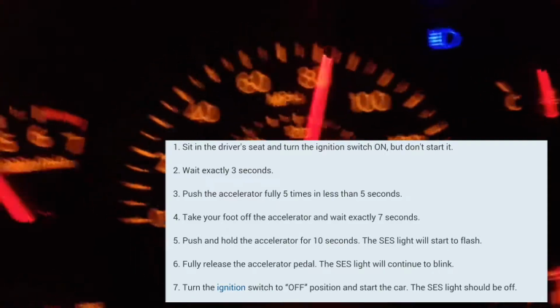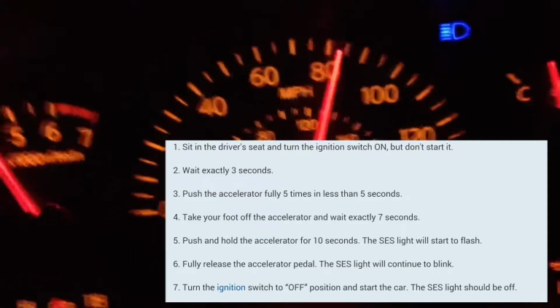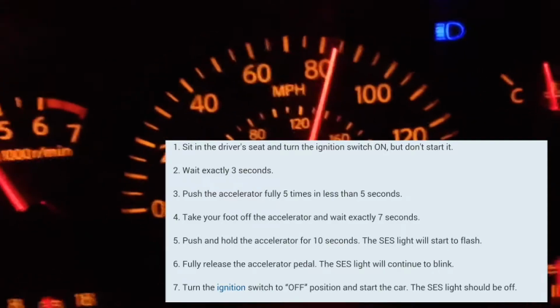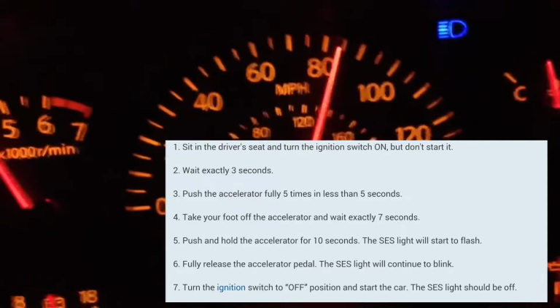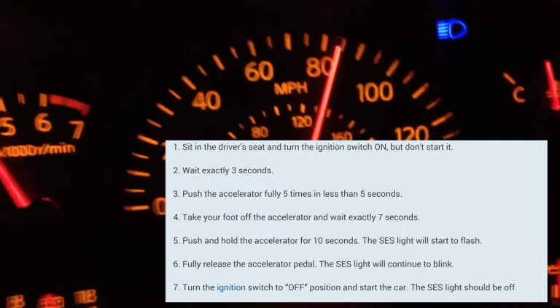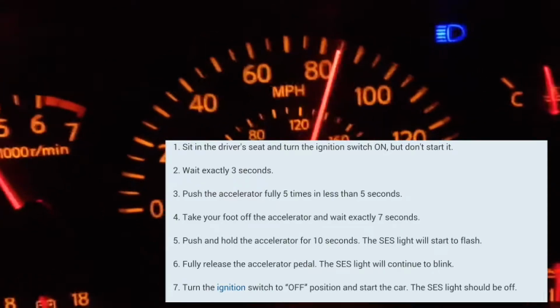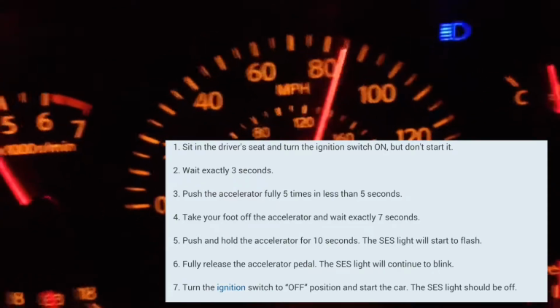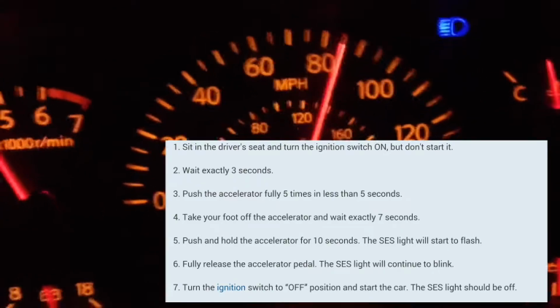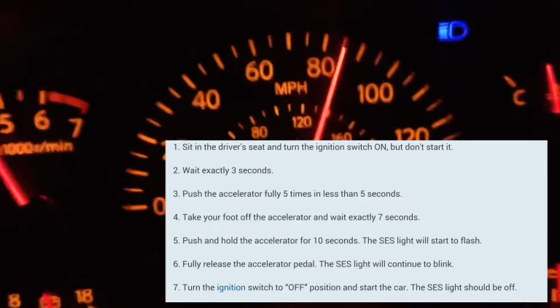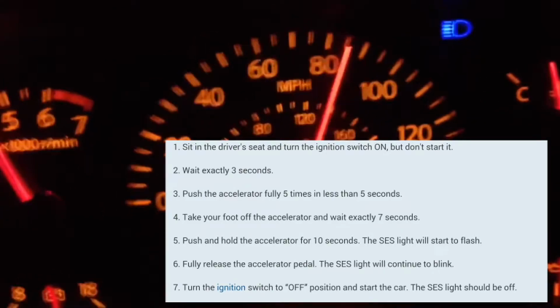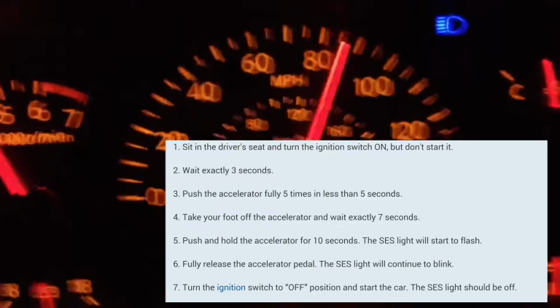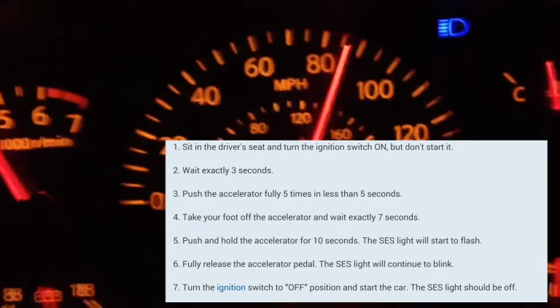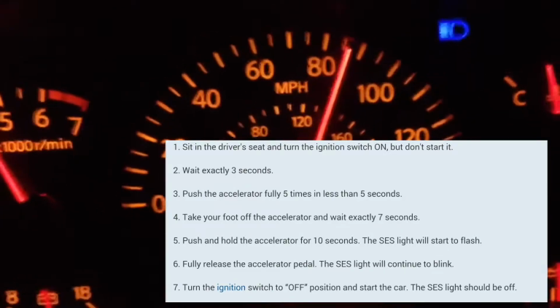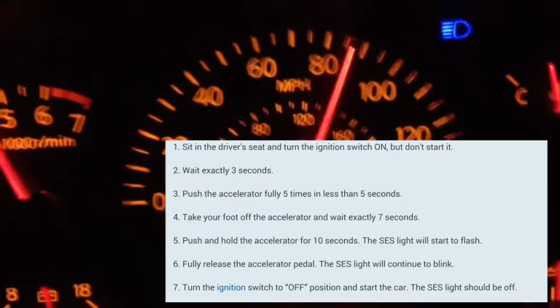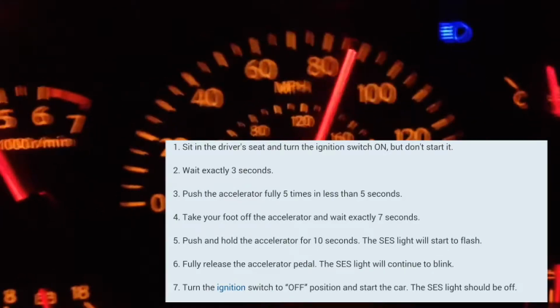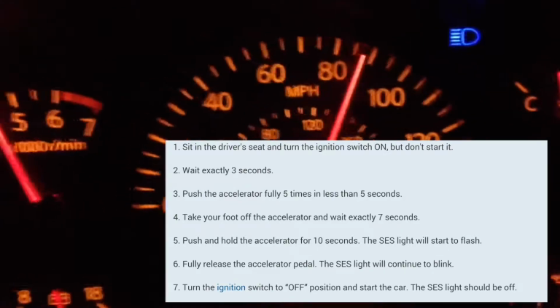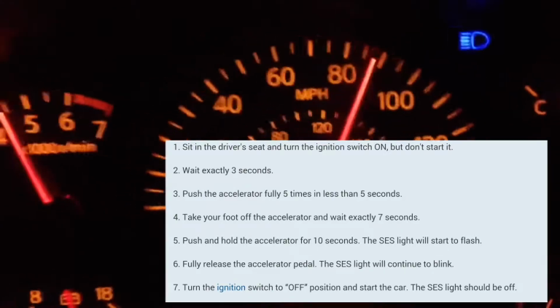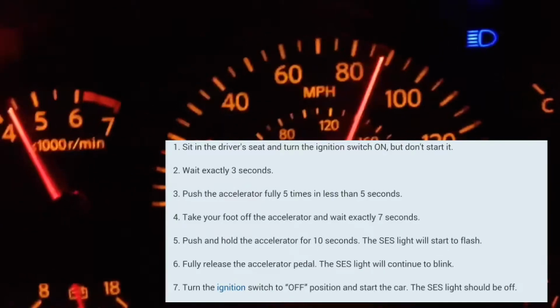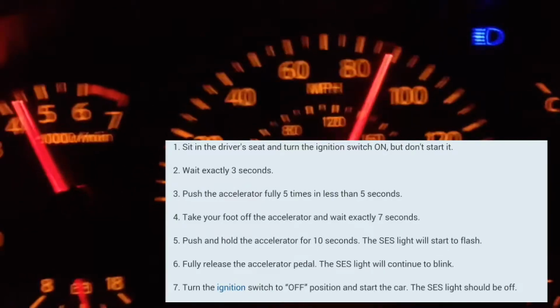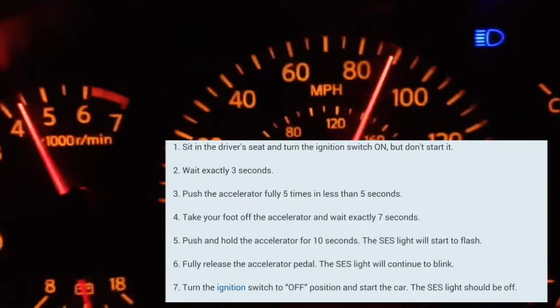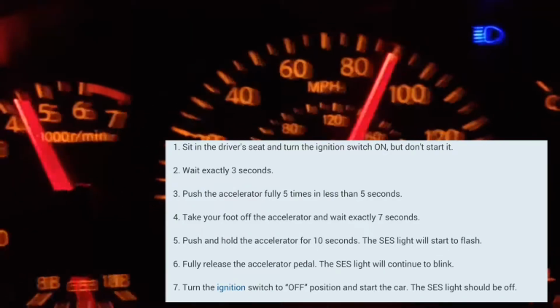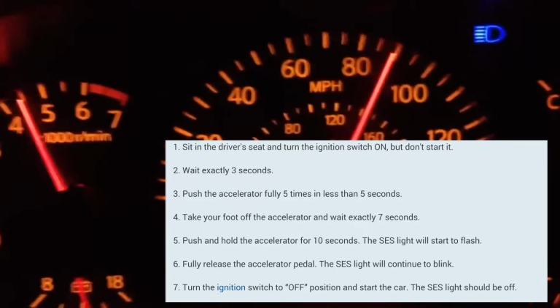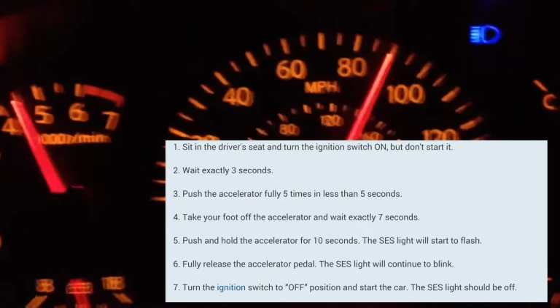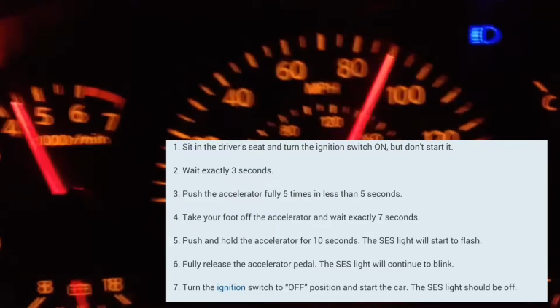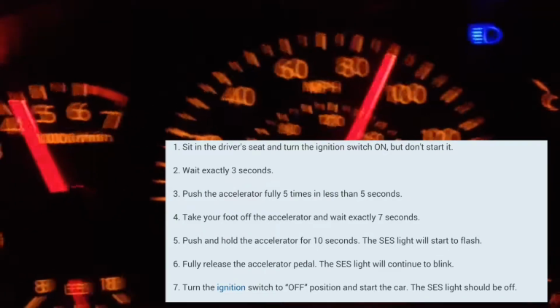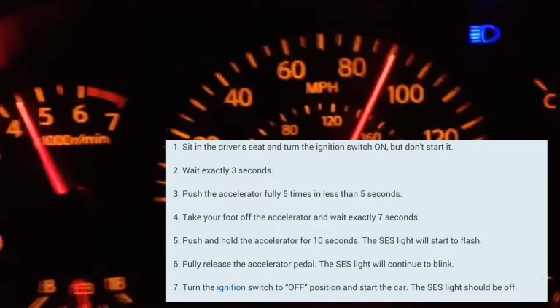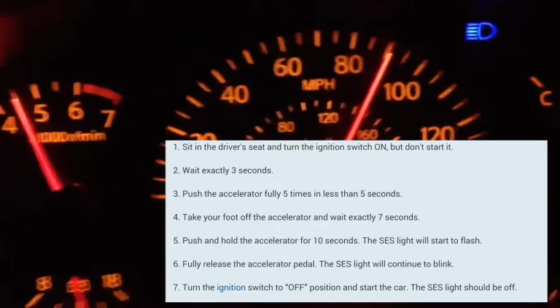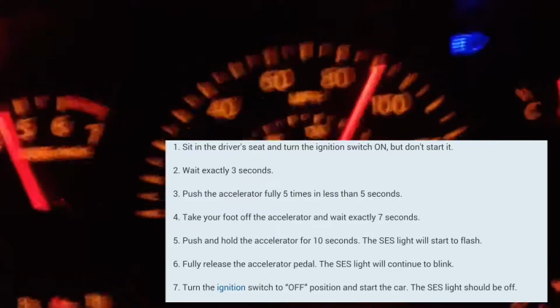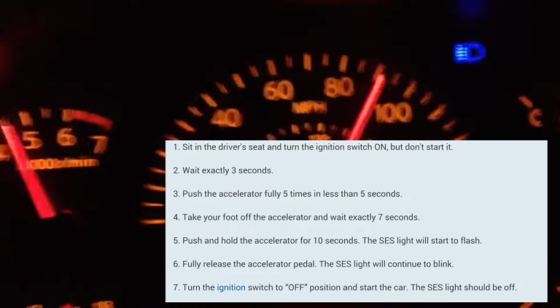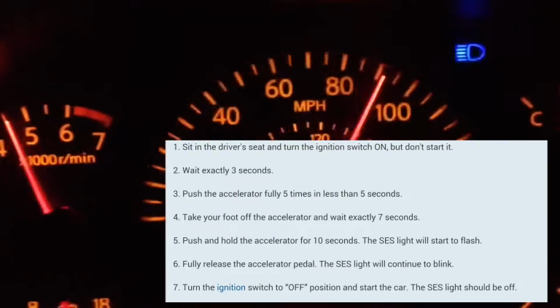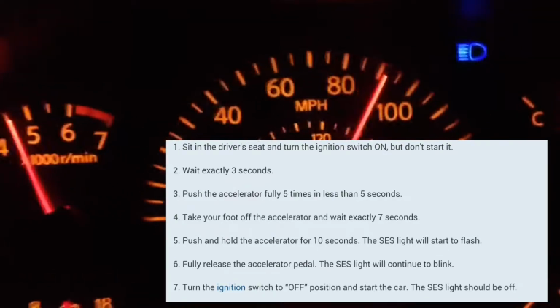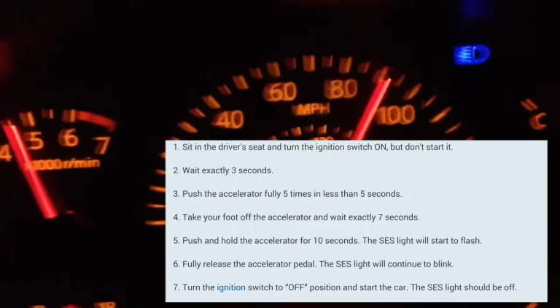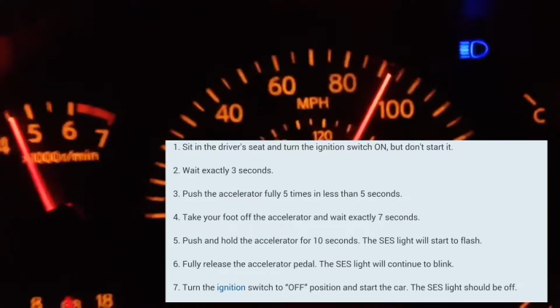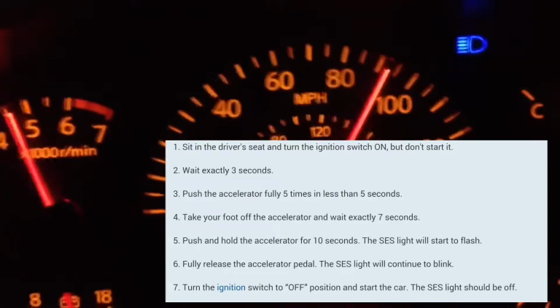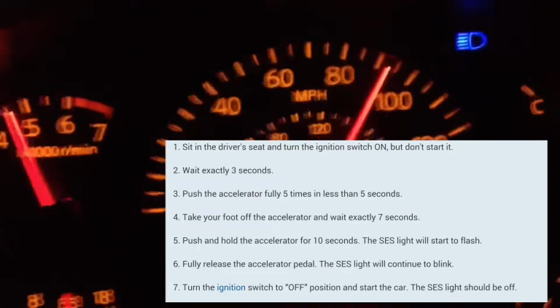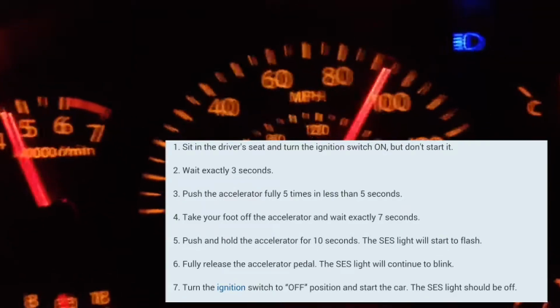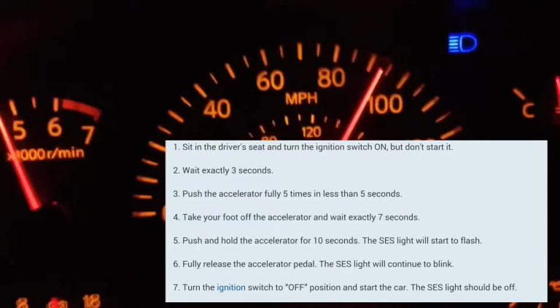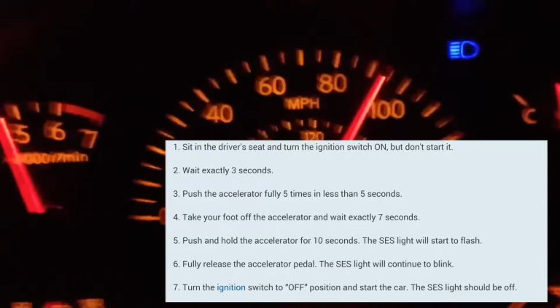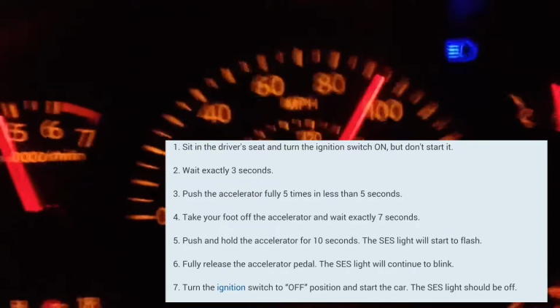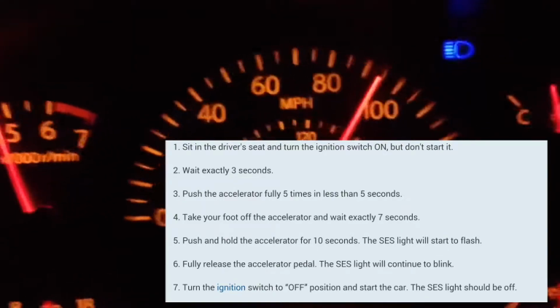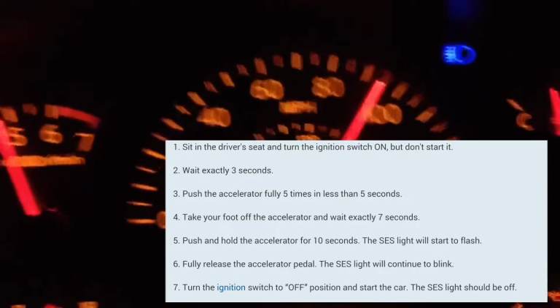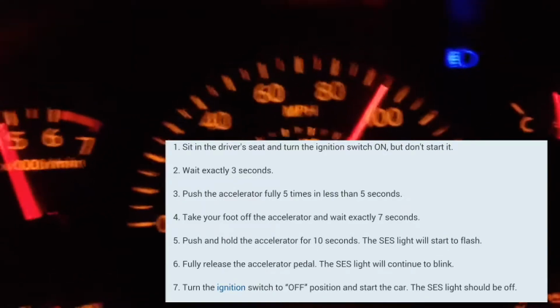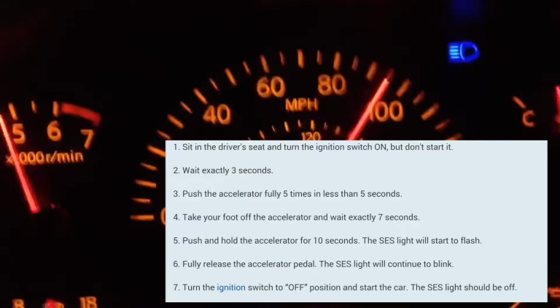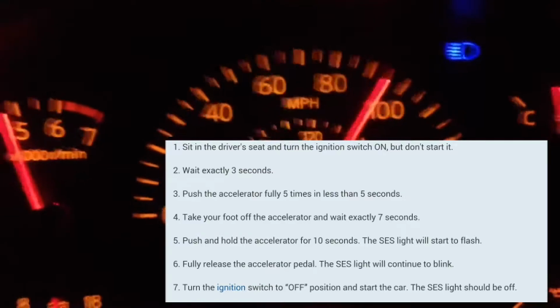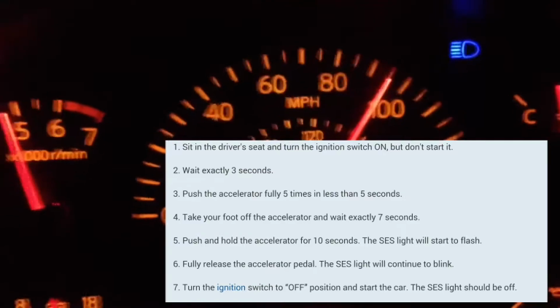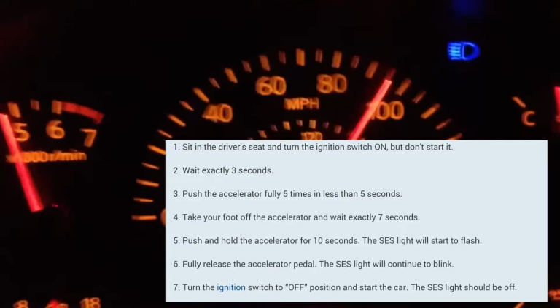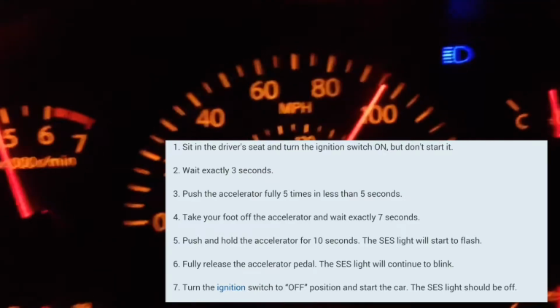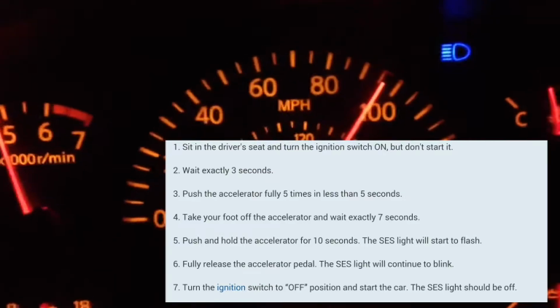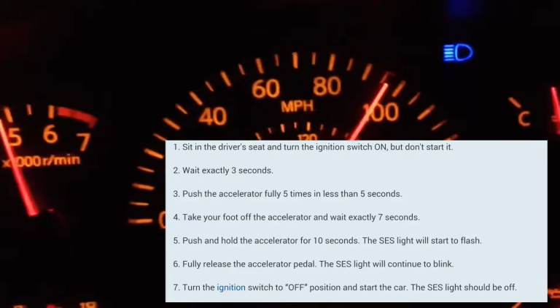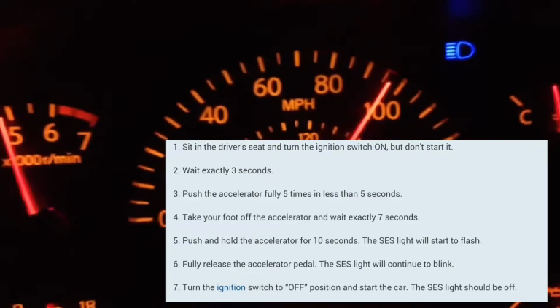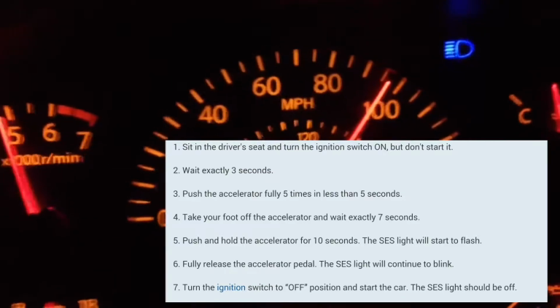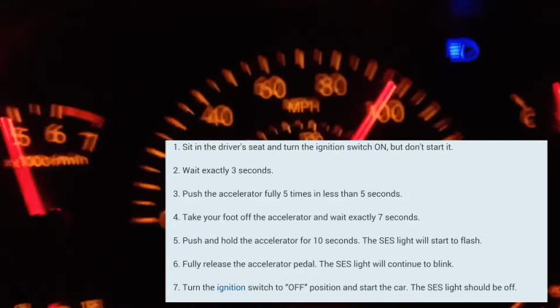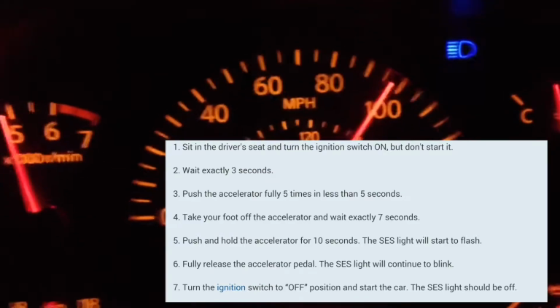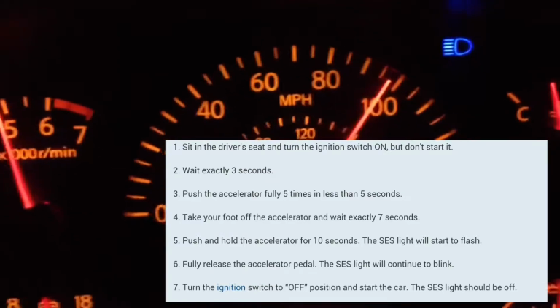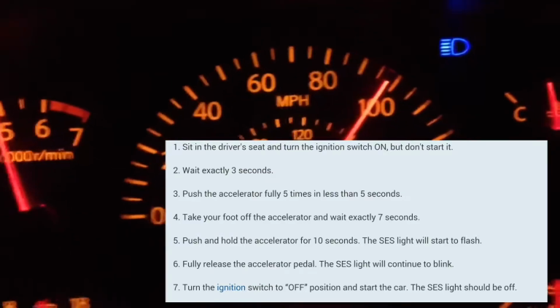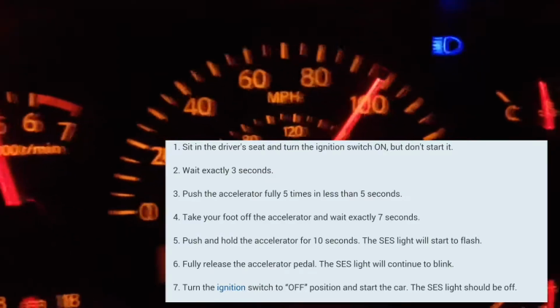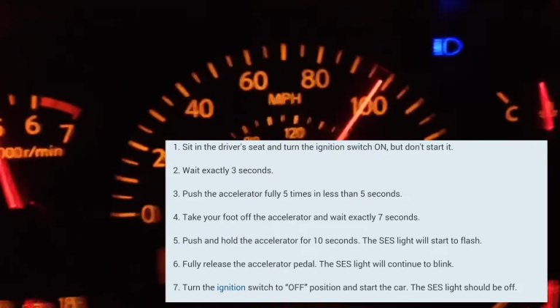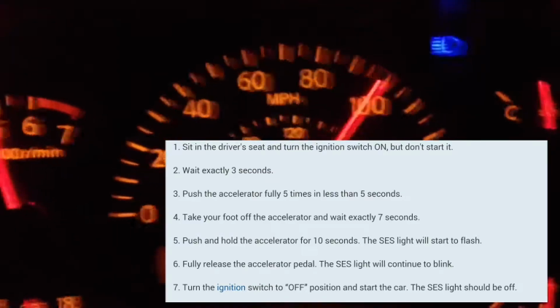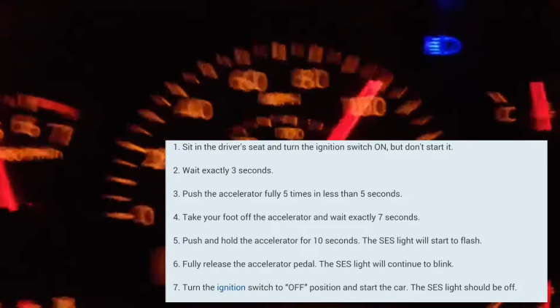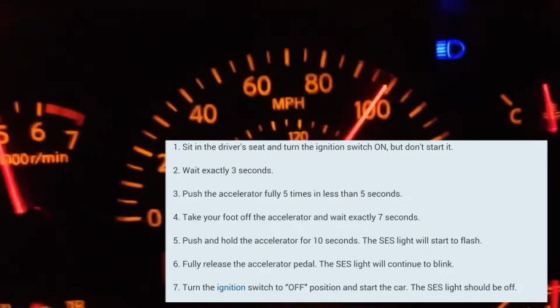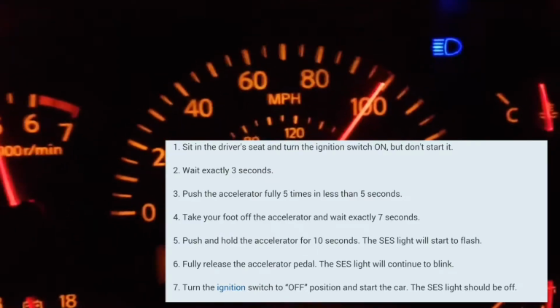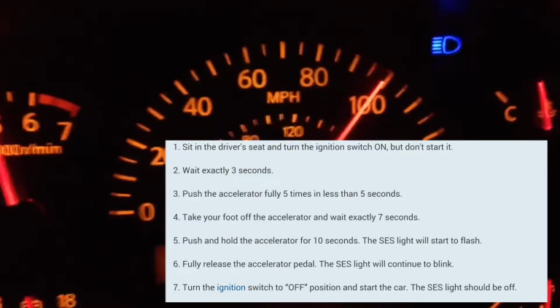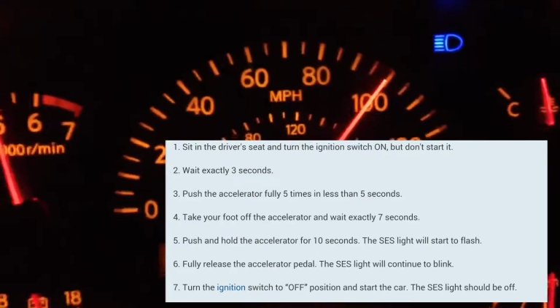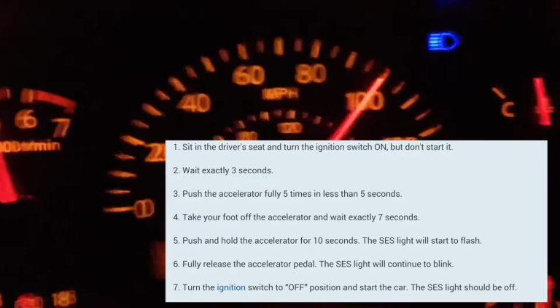You're going to pump the accelerator five times — one, two, three, four, five. After that, you're going to count seven seconds.